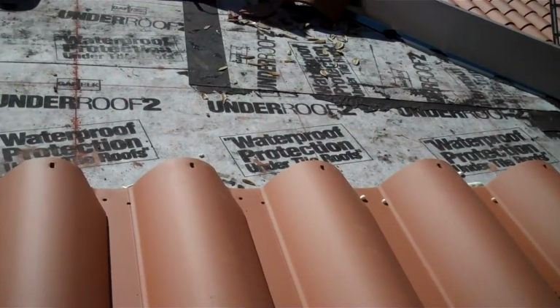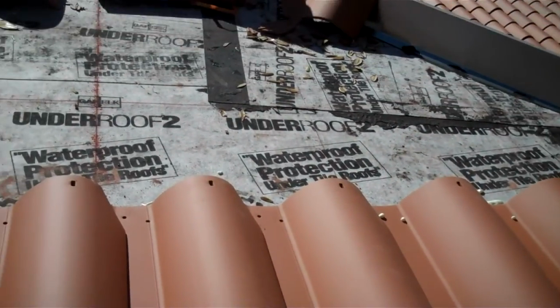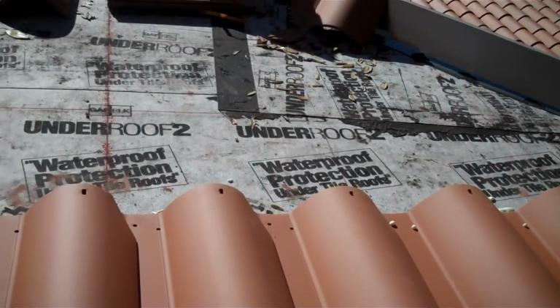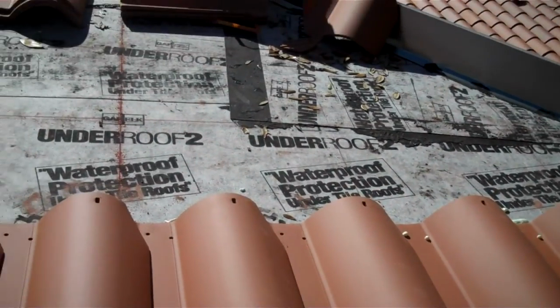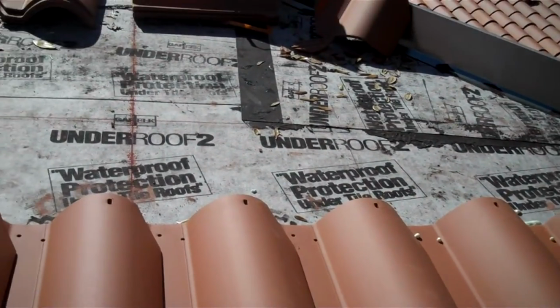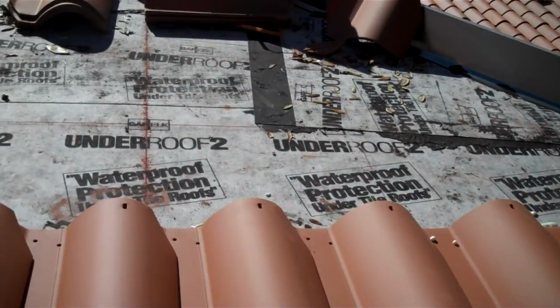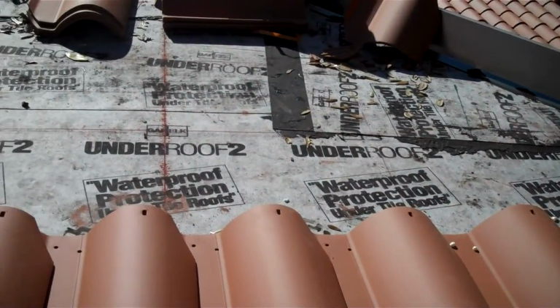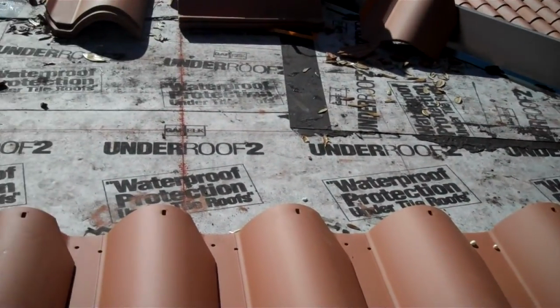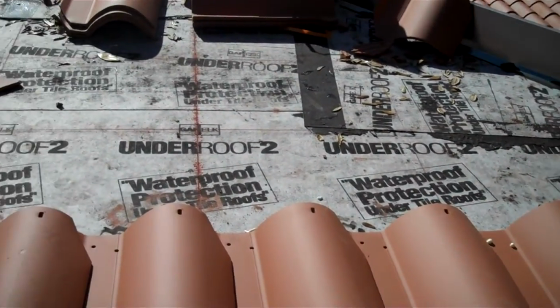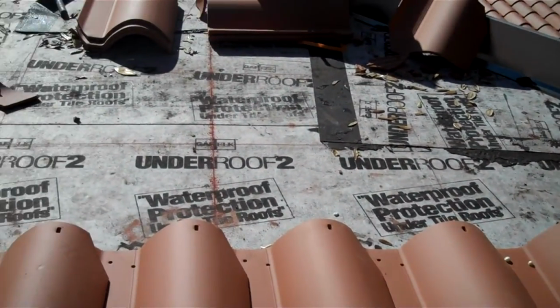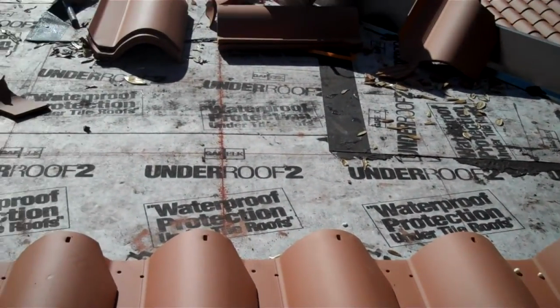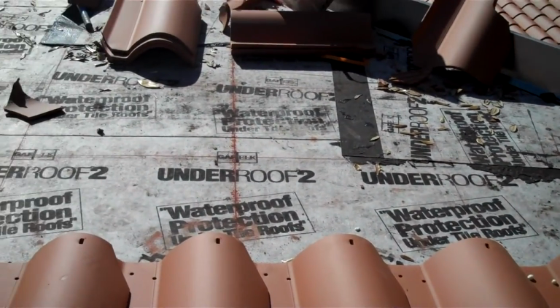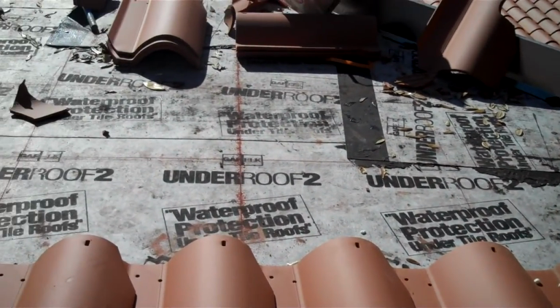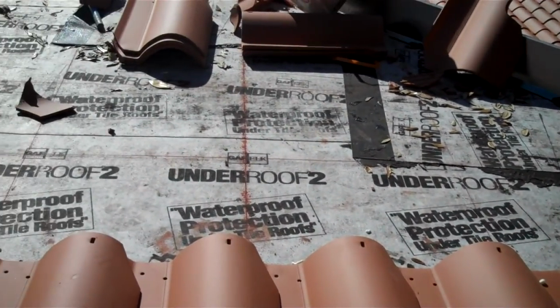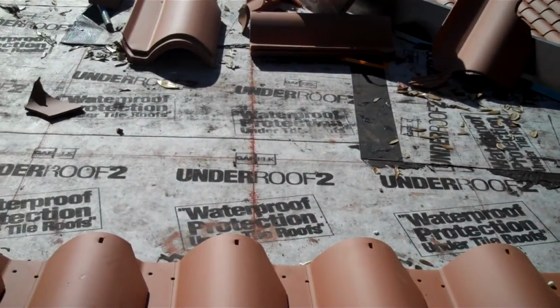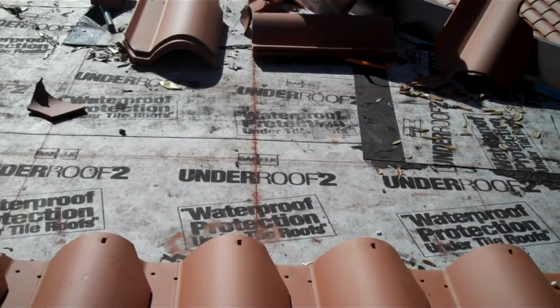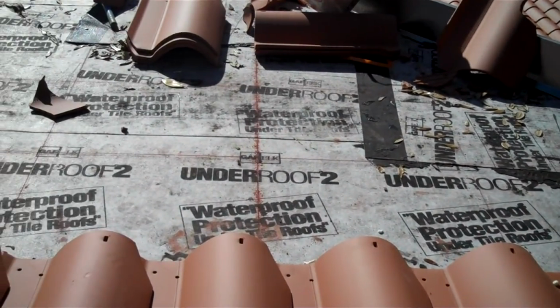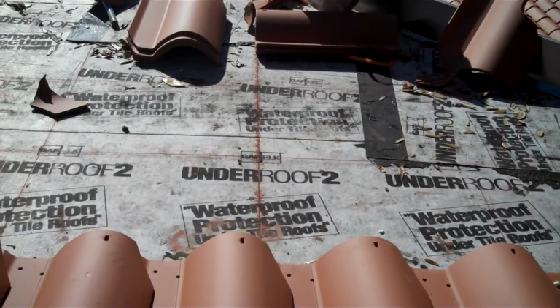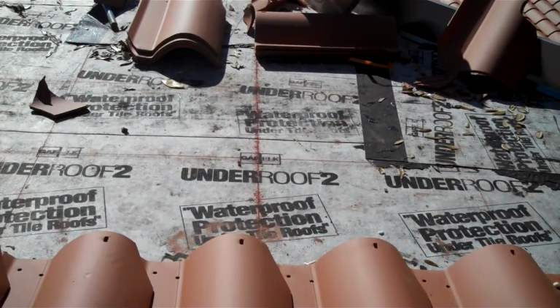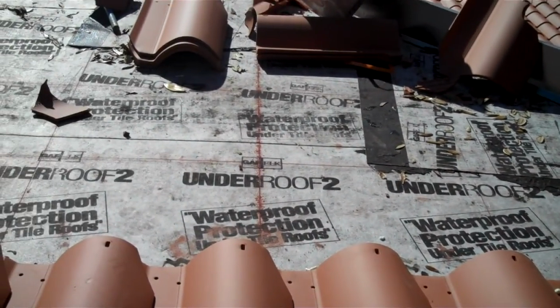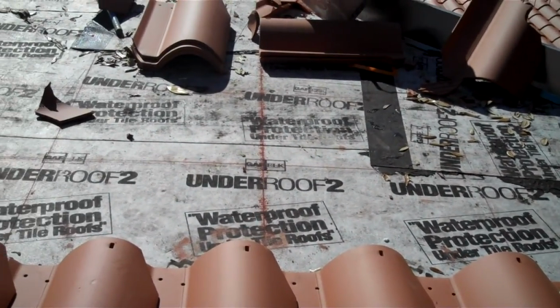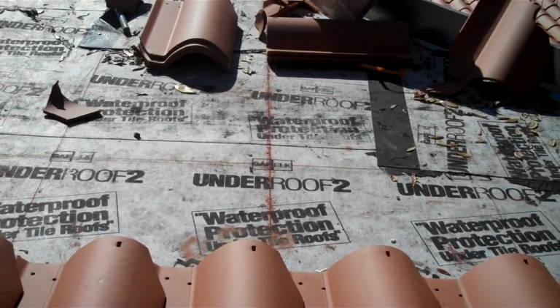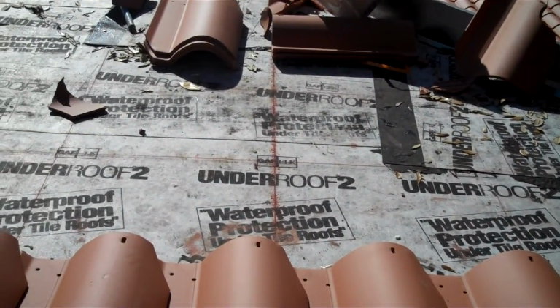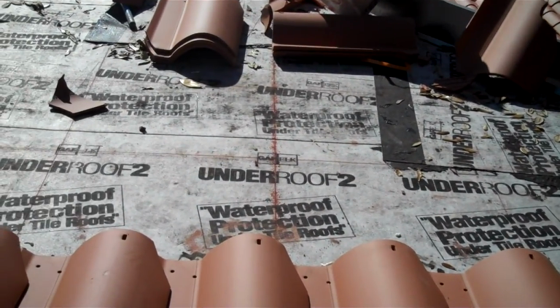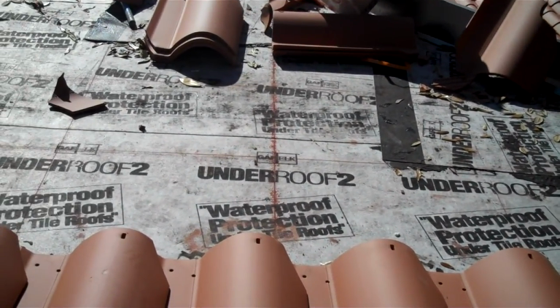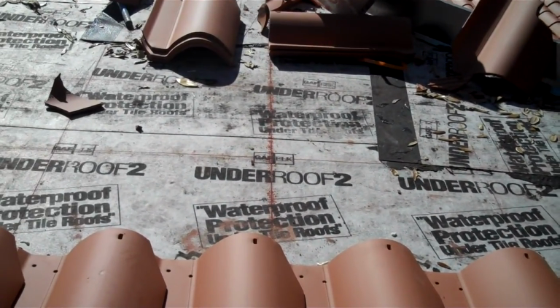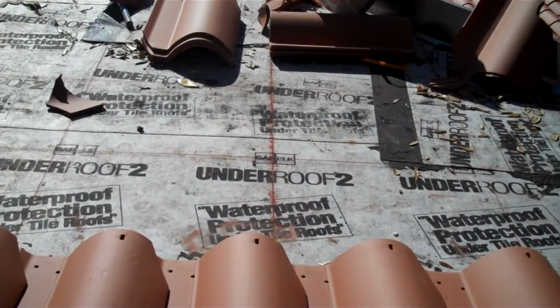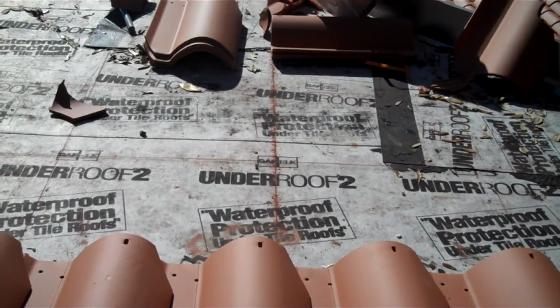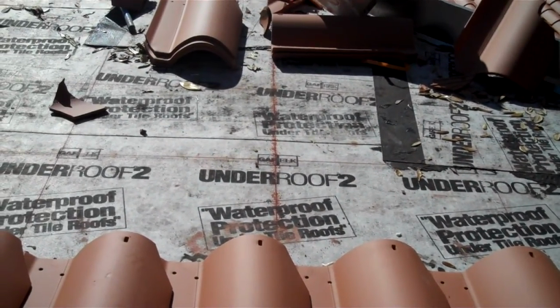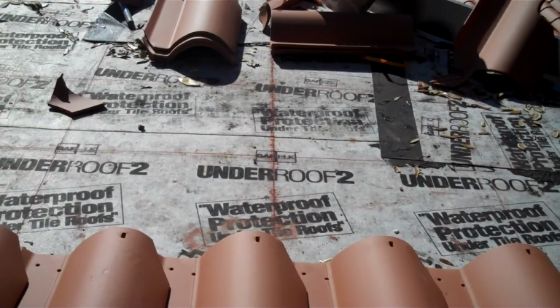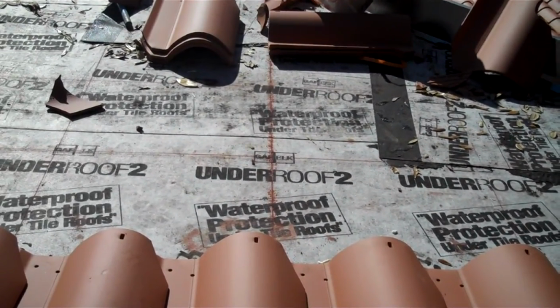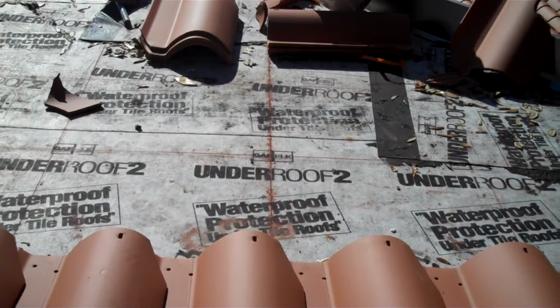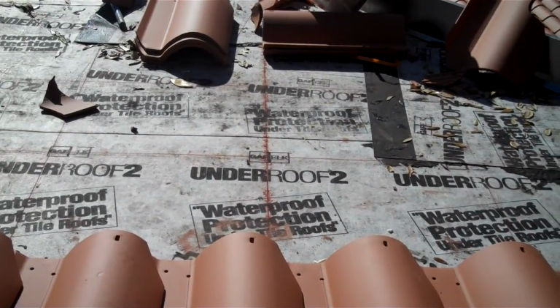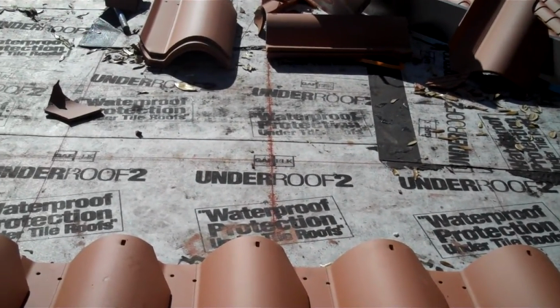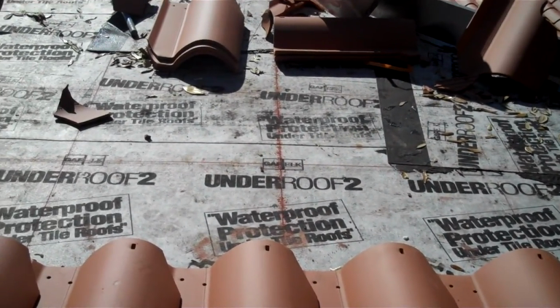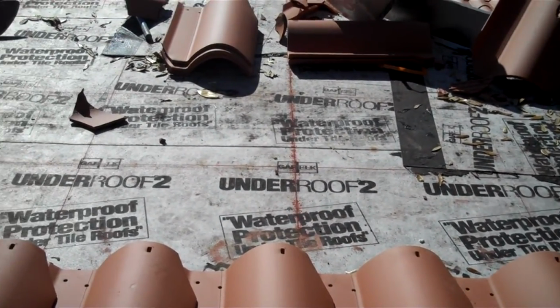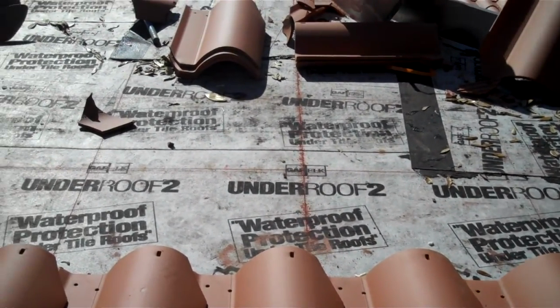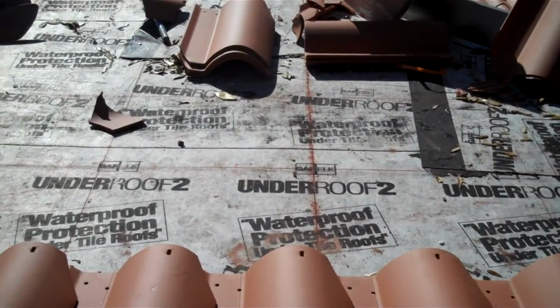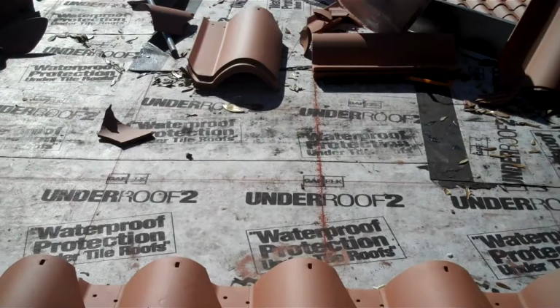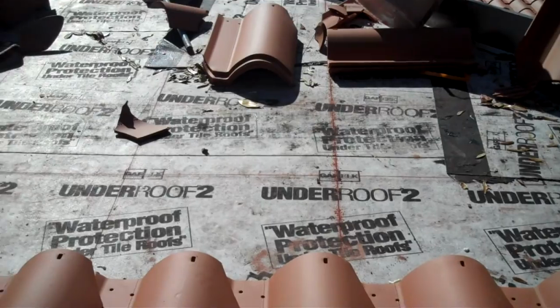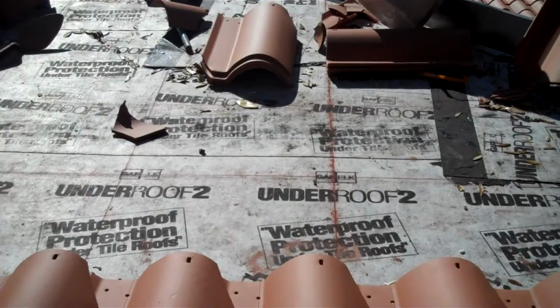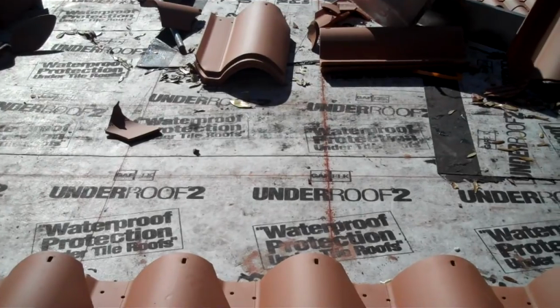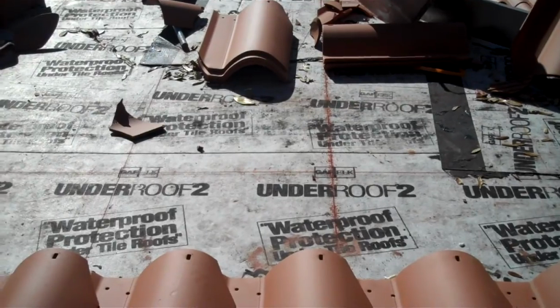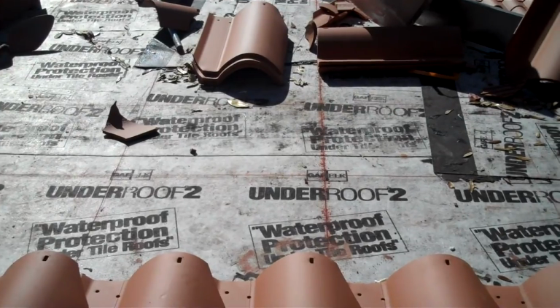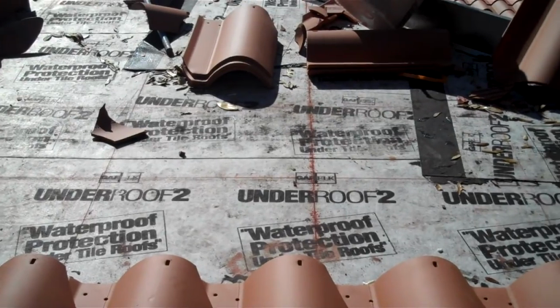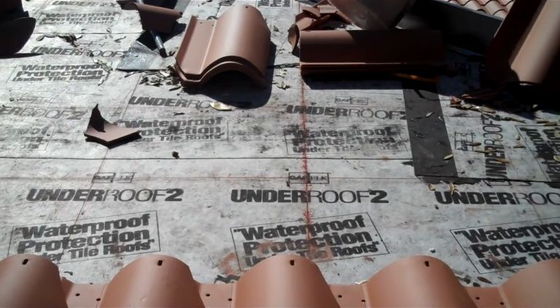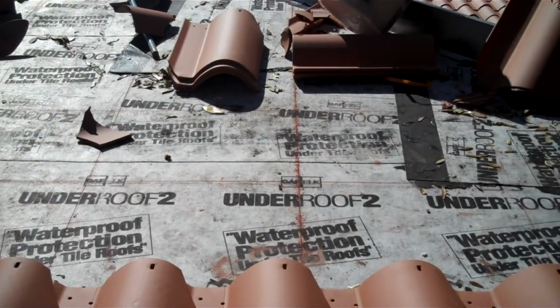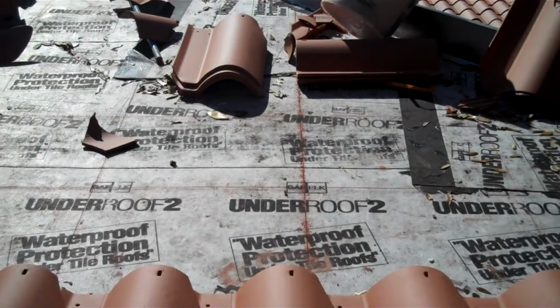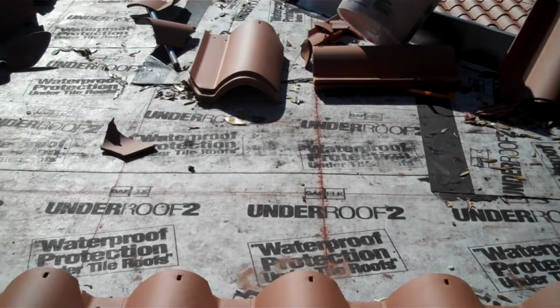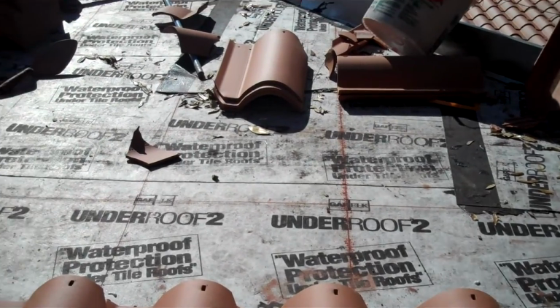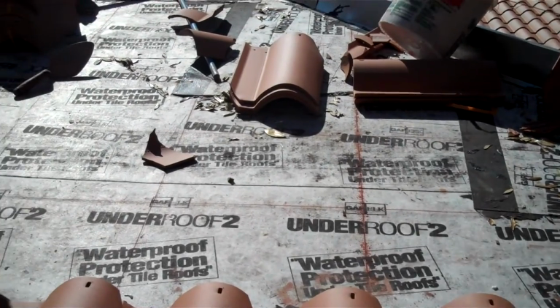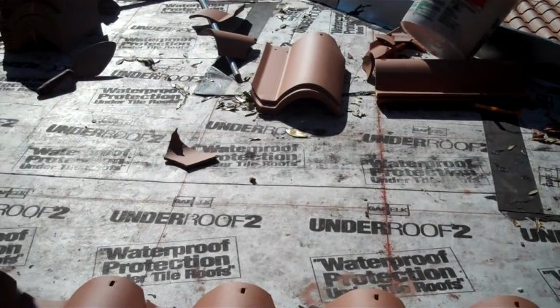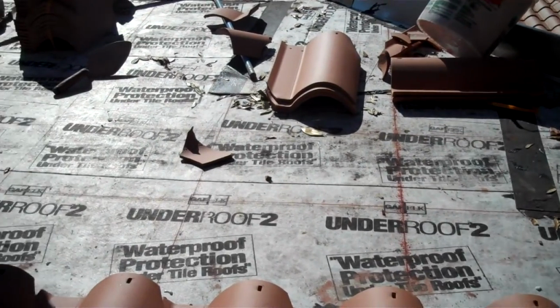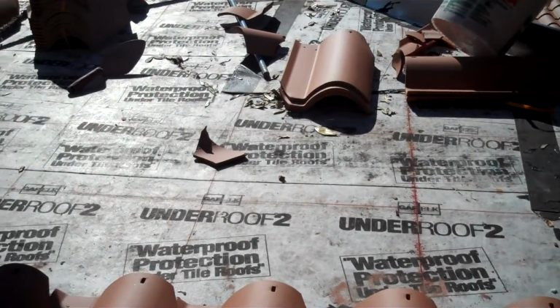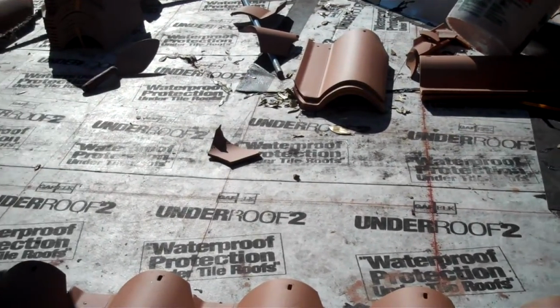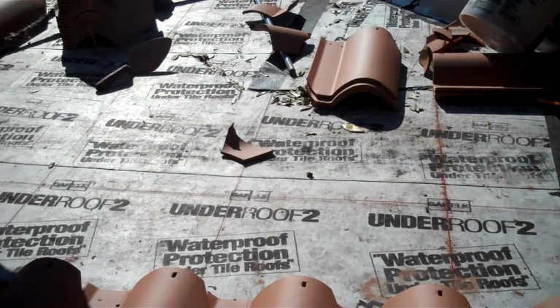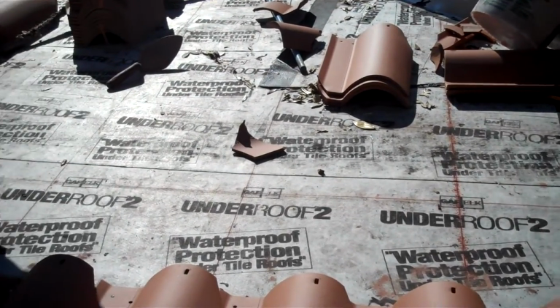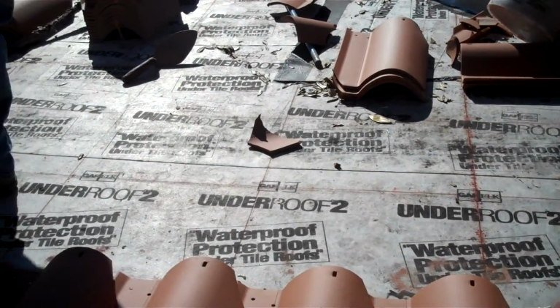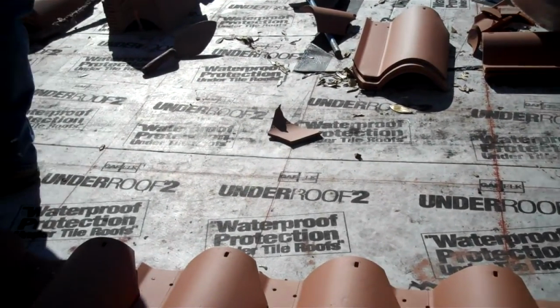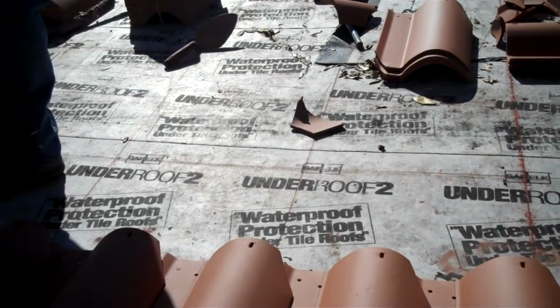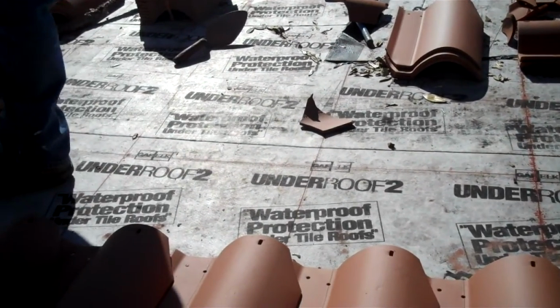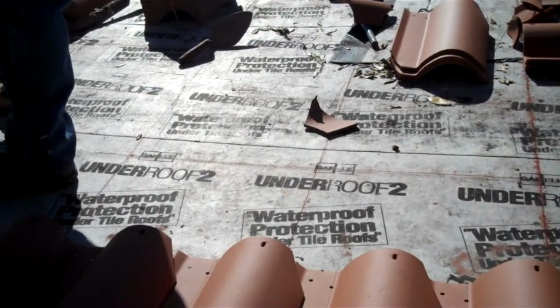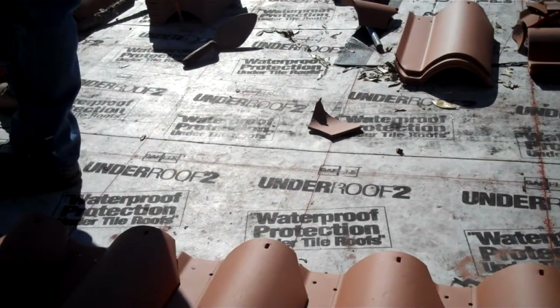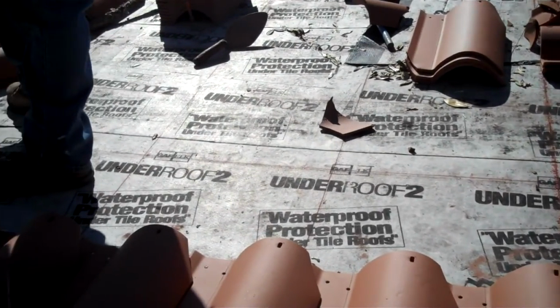The underlayment we're using here is an UnderRoof tube from GAF, and this tile is a Santa Fe clay.